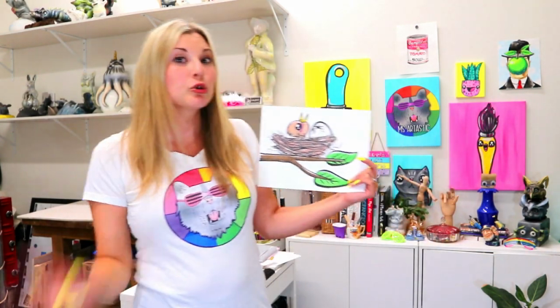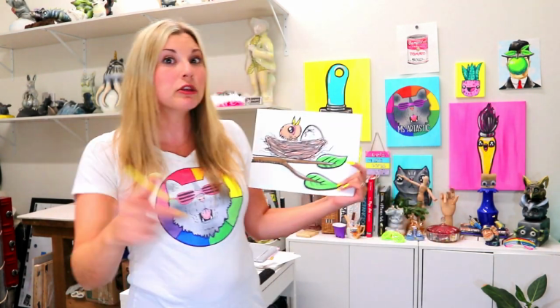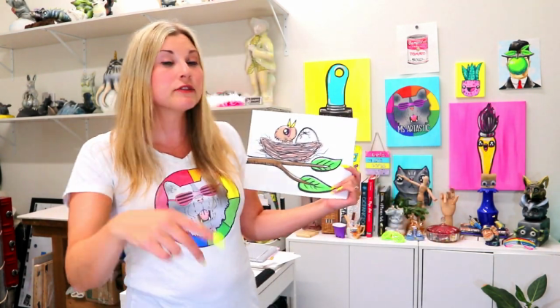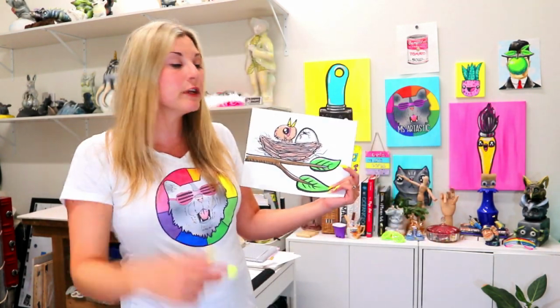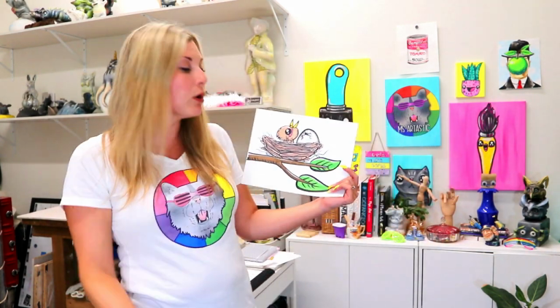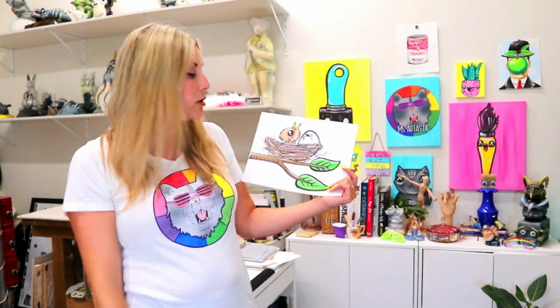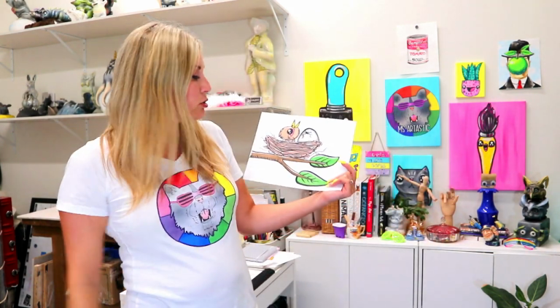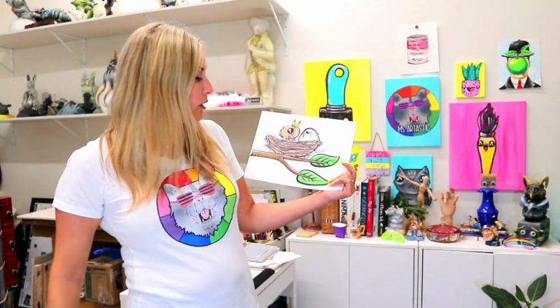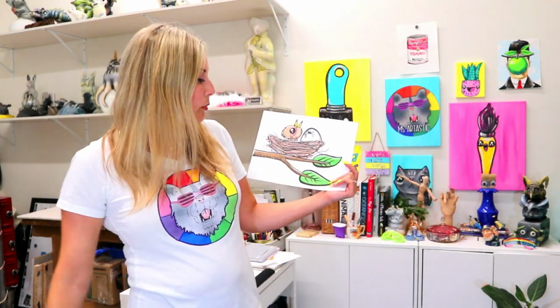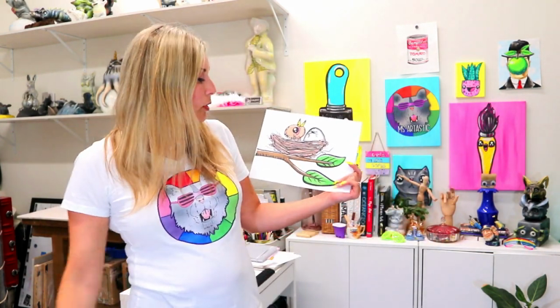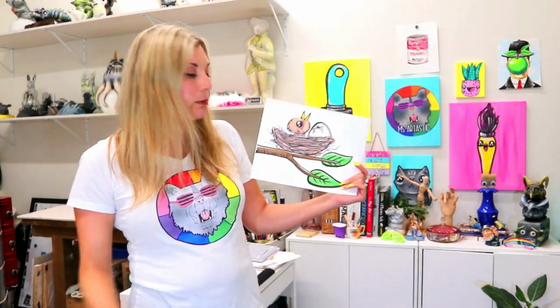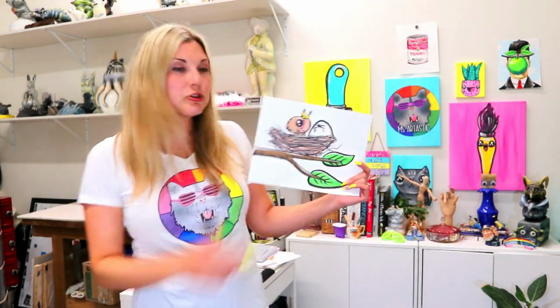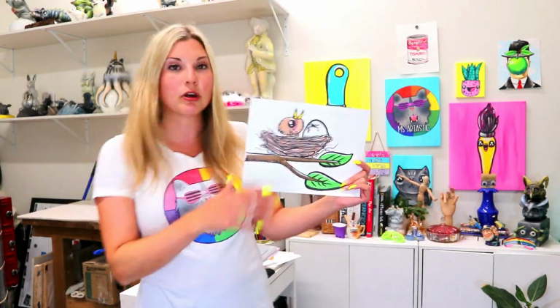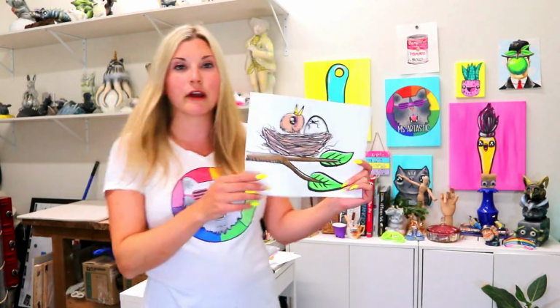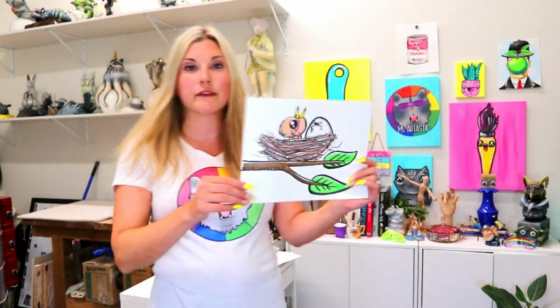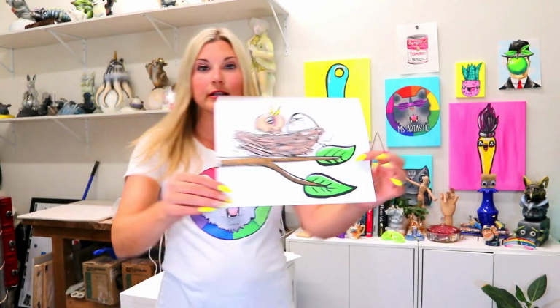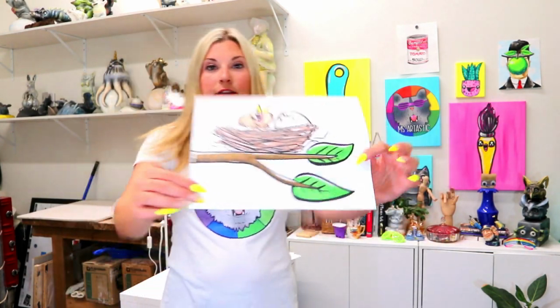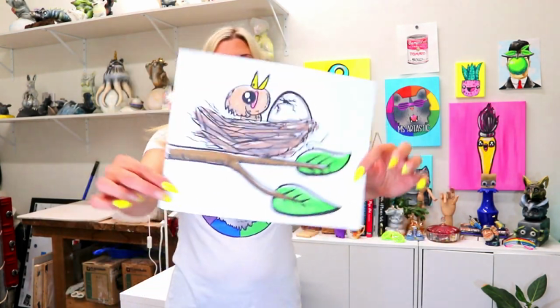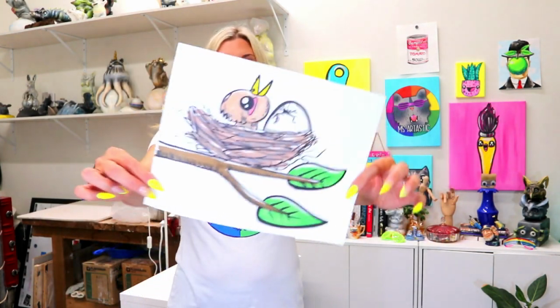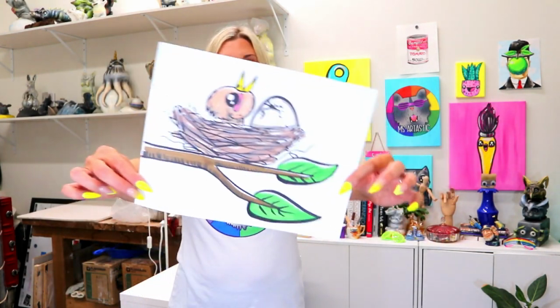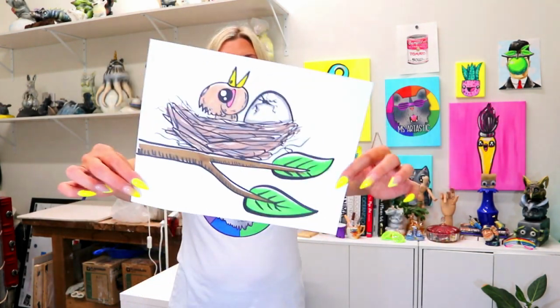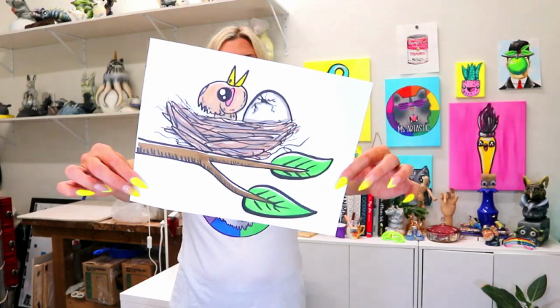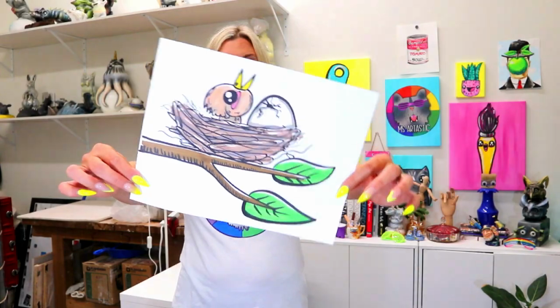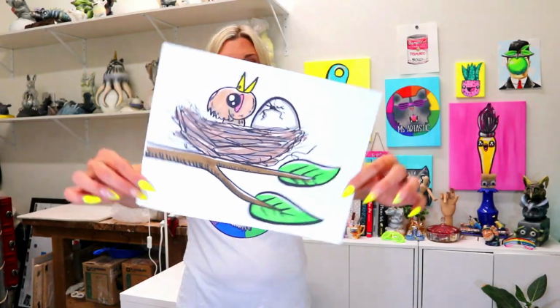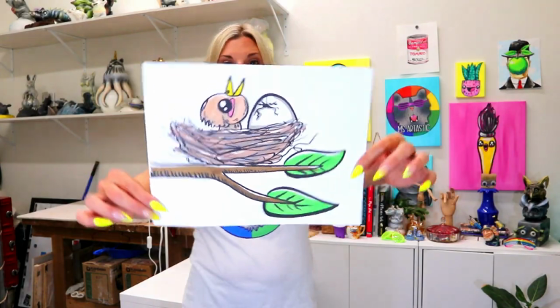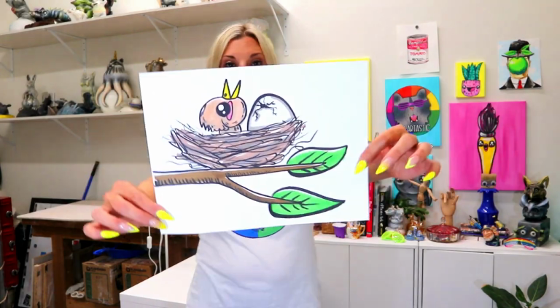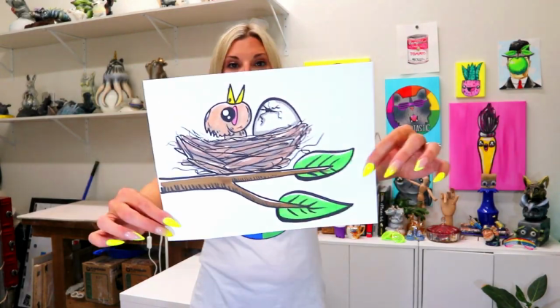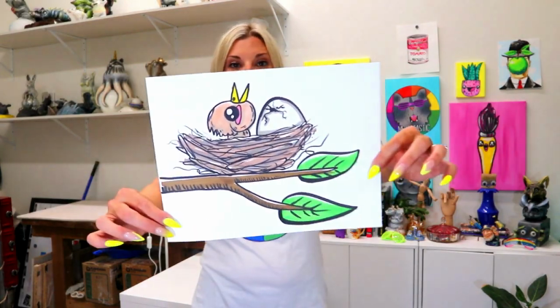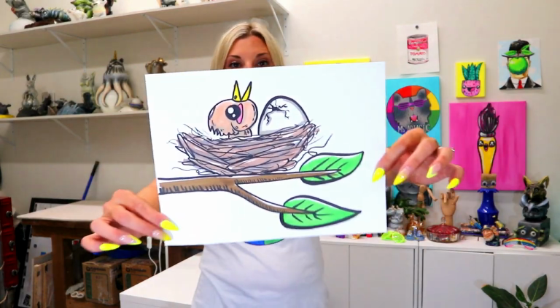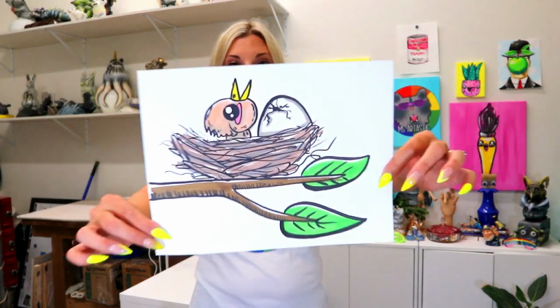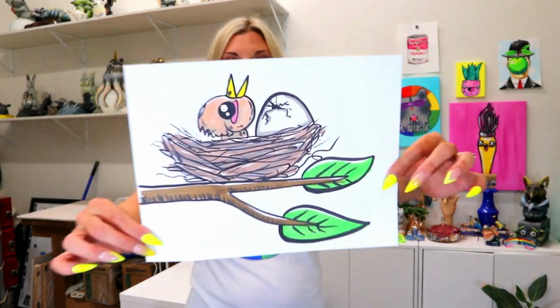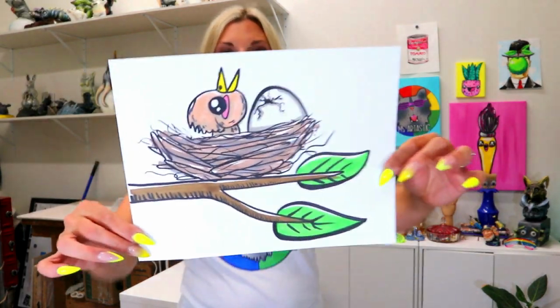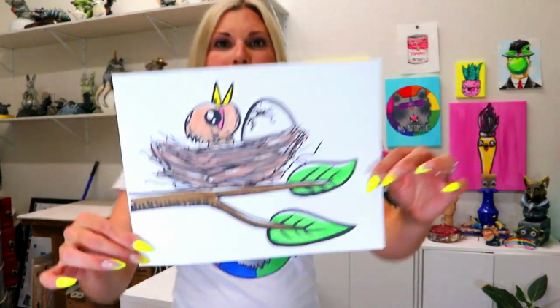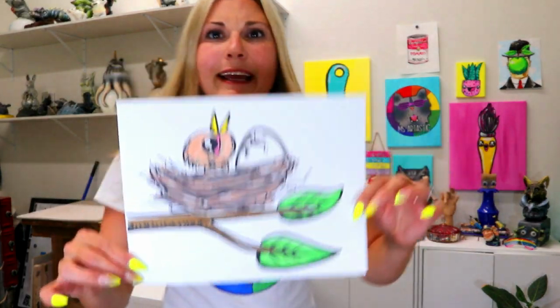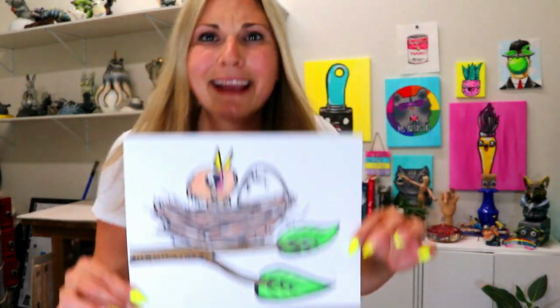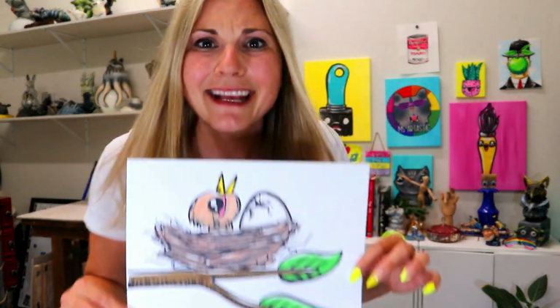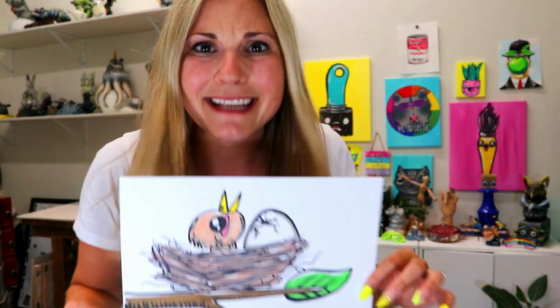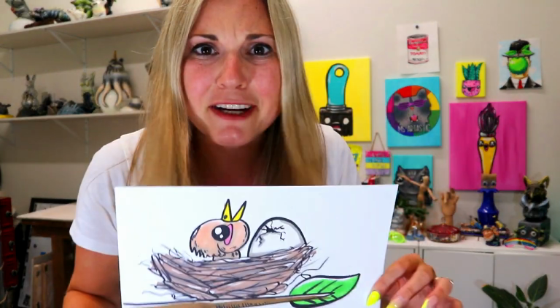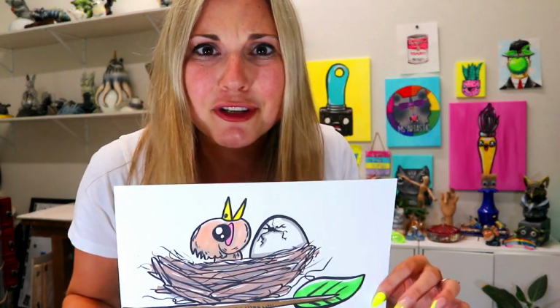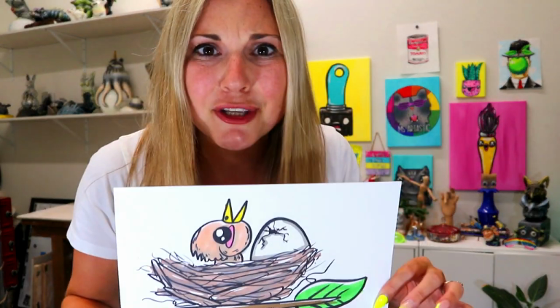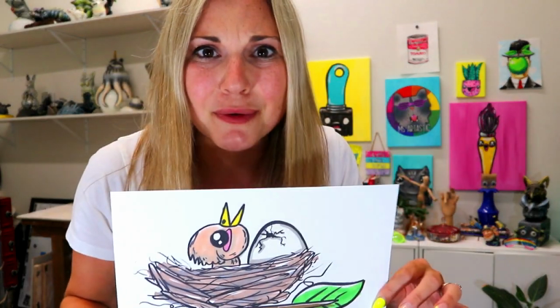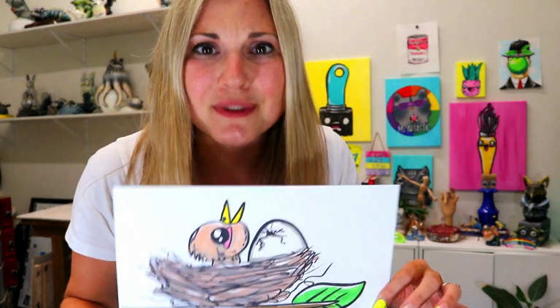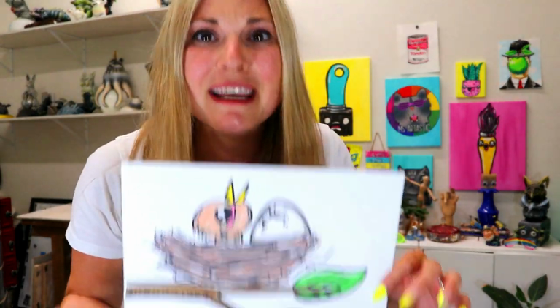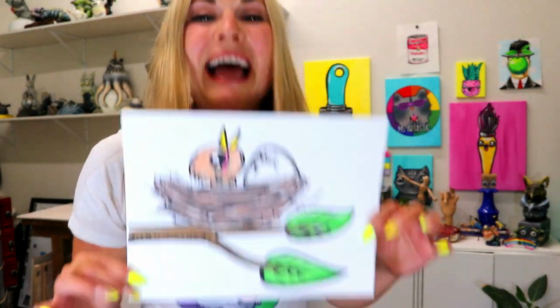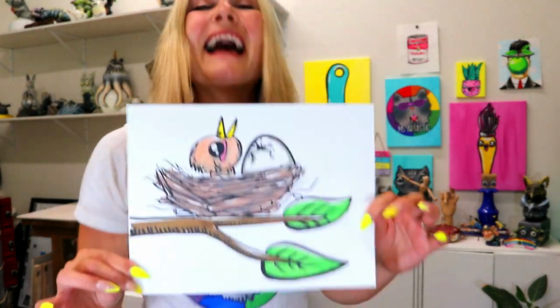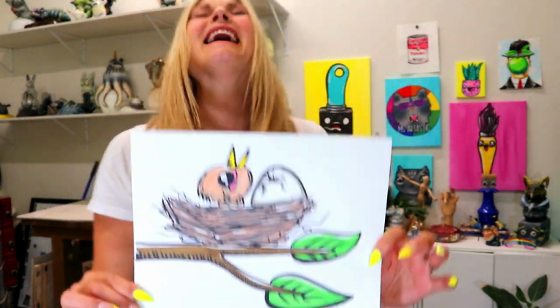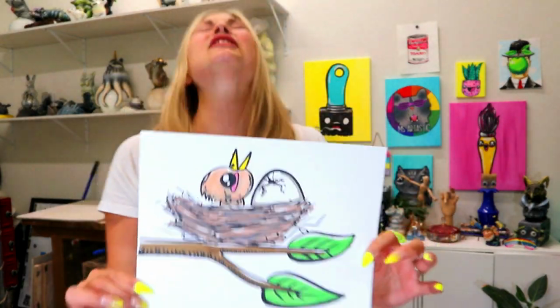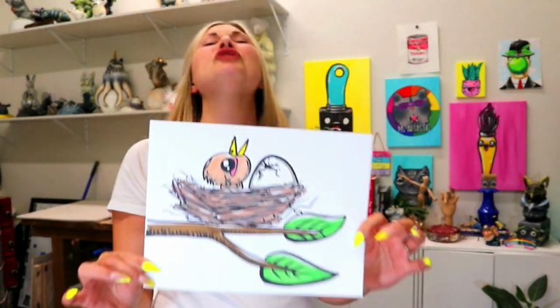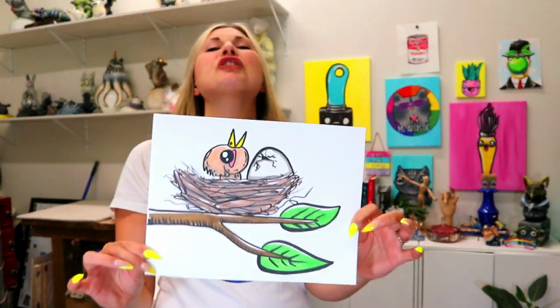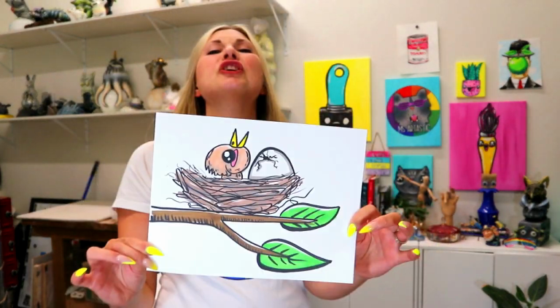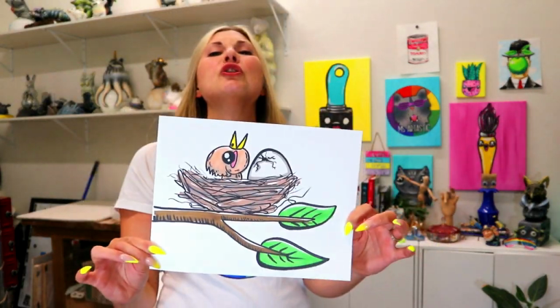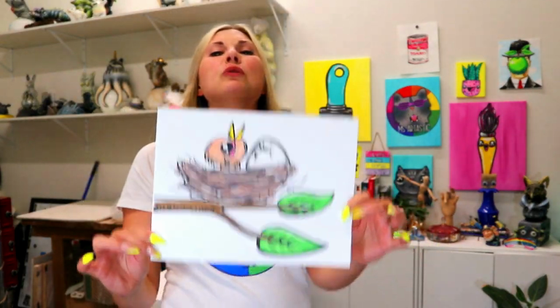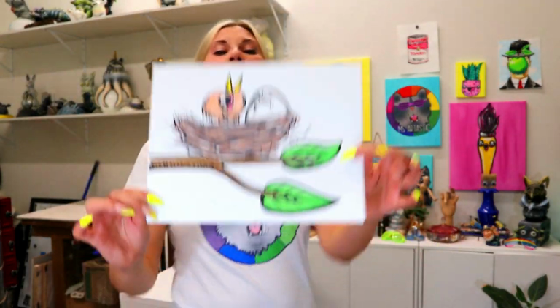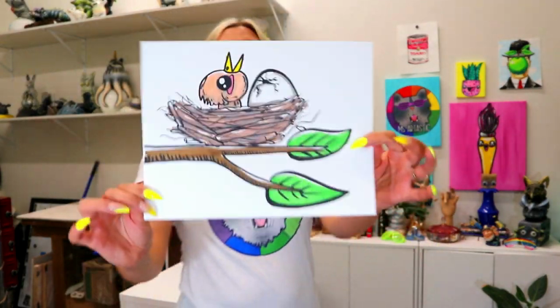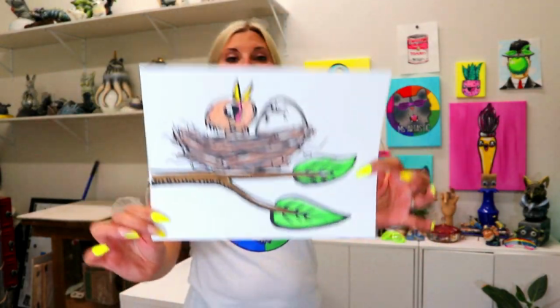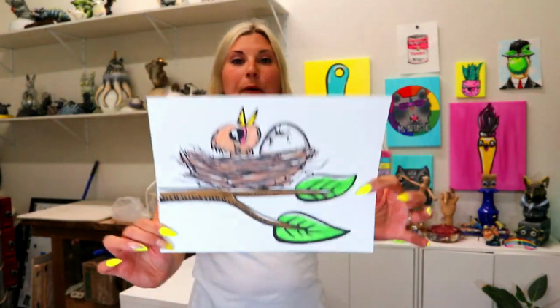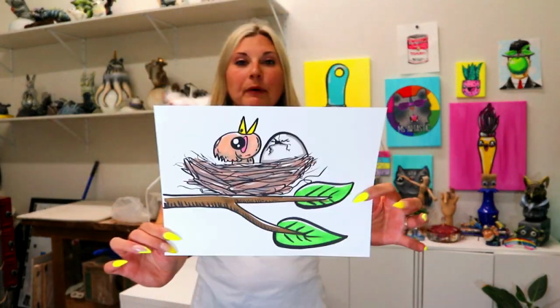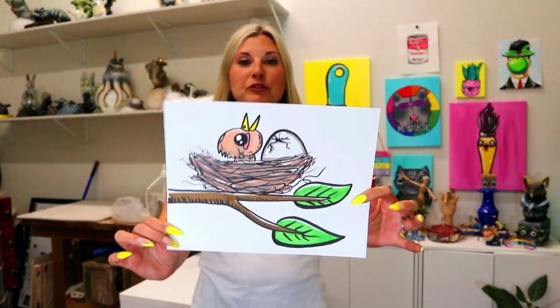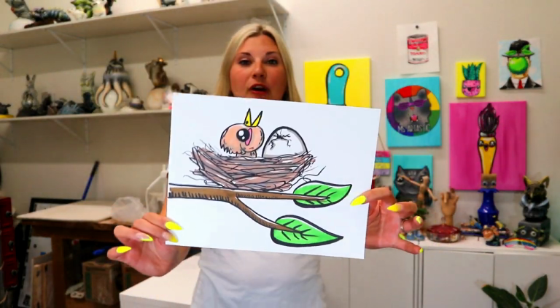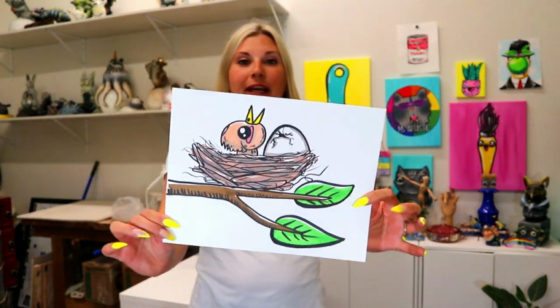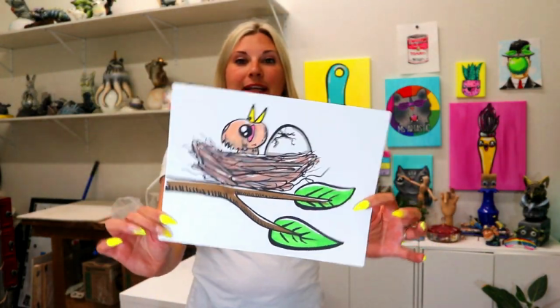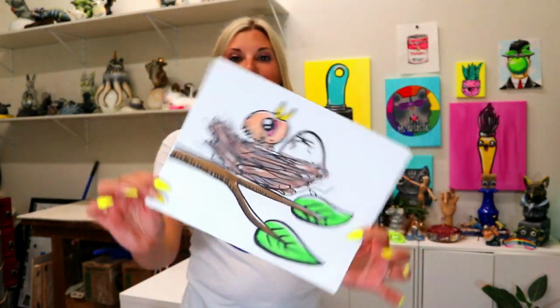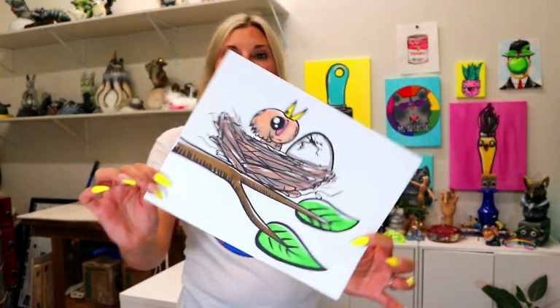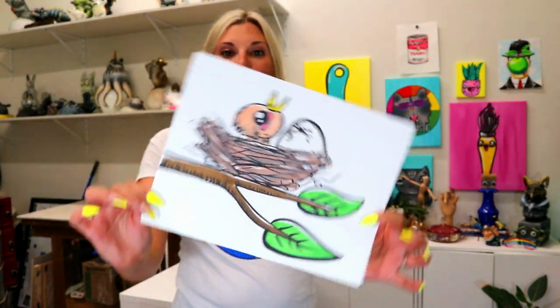So in this video art tutorial we're going to be drawing this lovely little baby bird in a nest. It's extra cute! And we're going to be drawing it today.